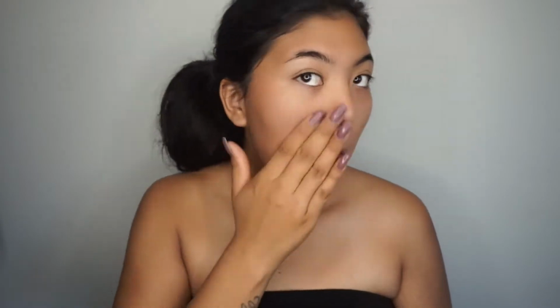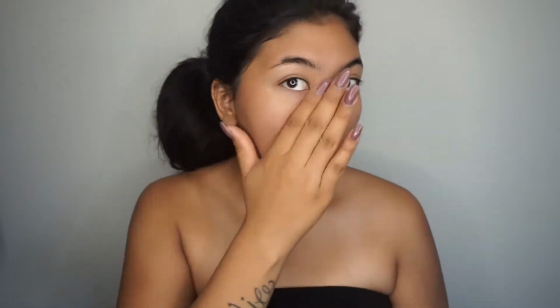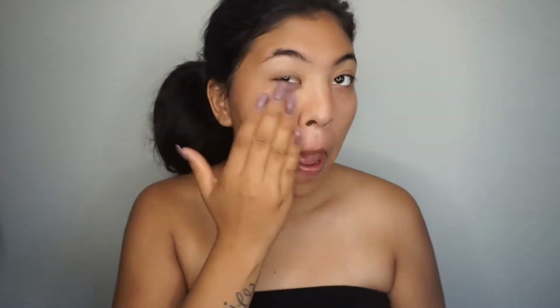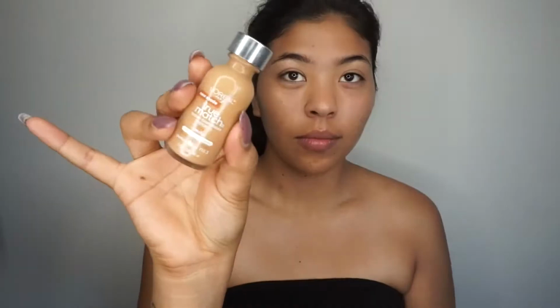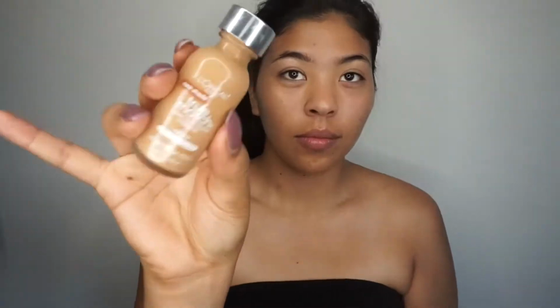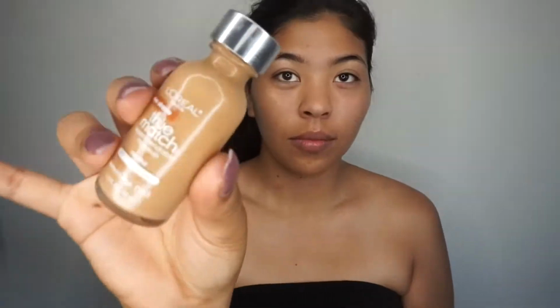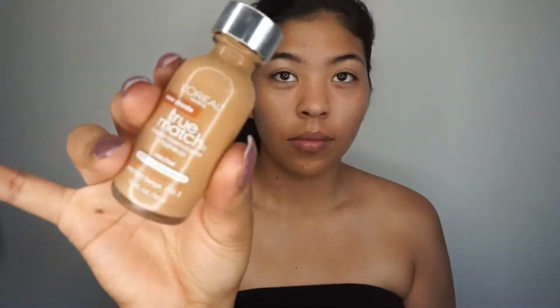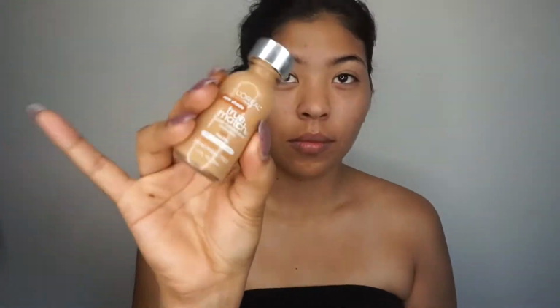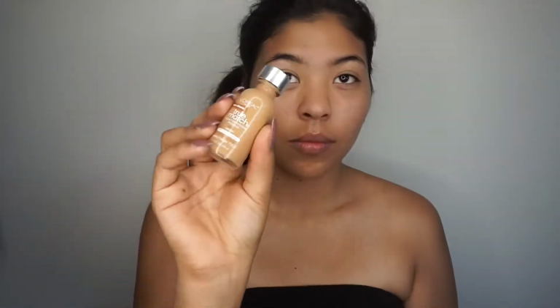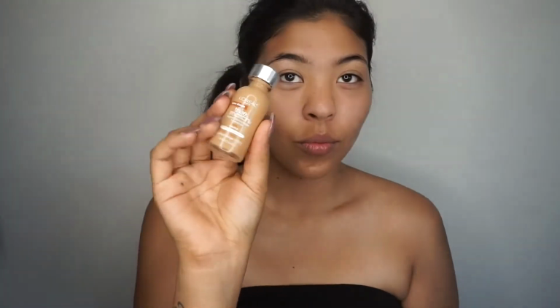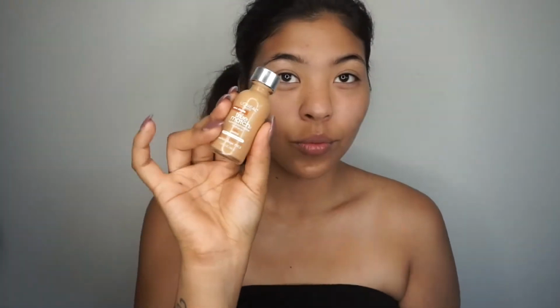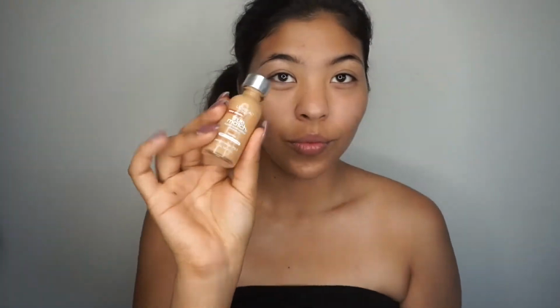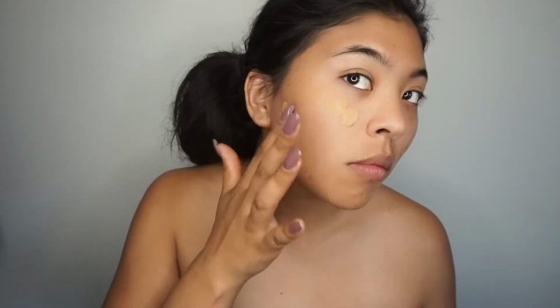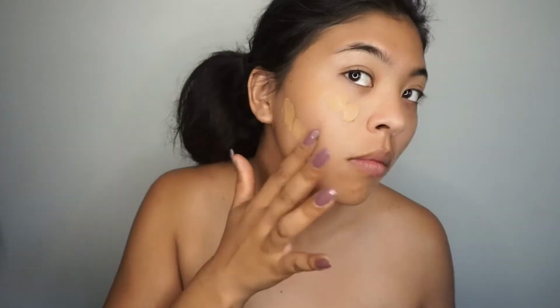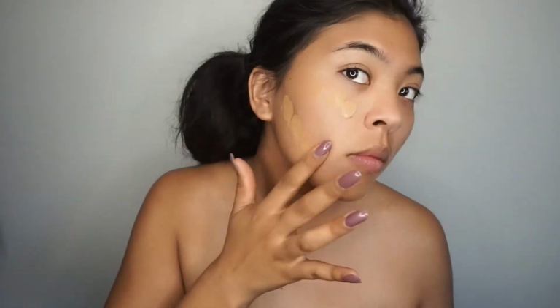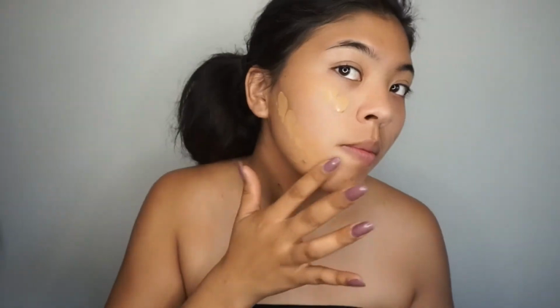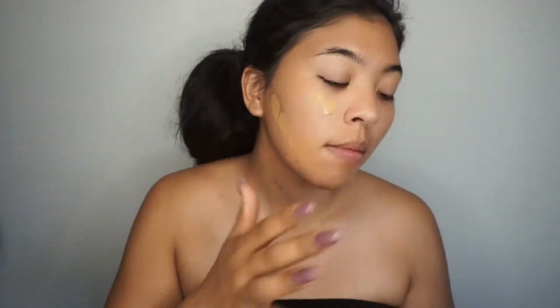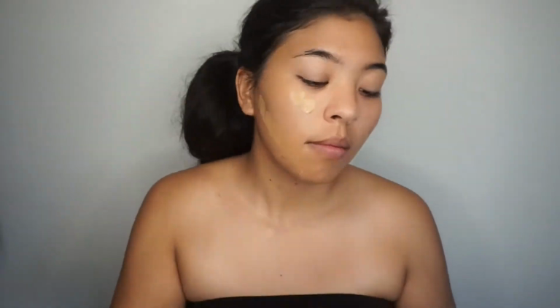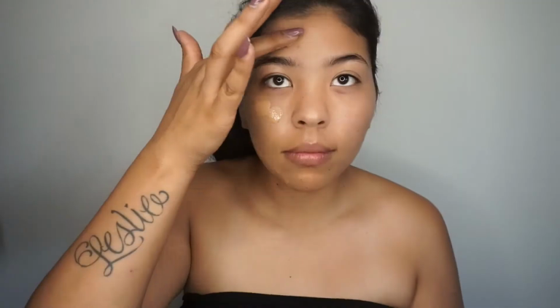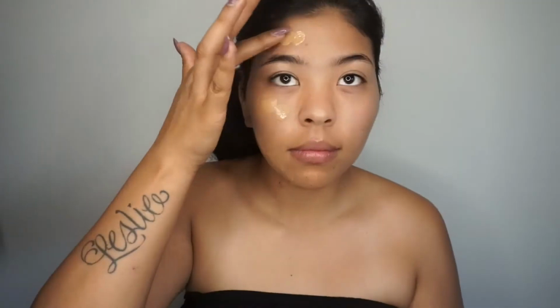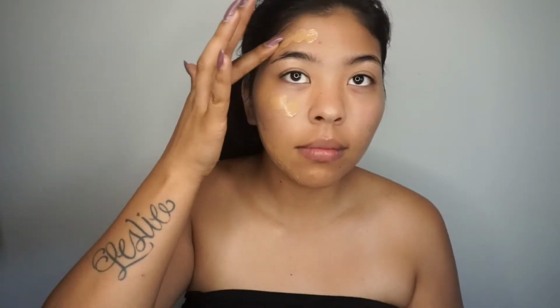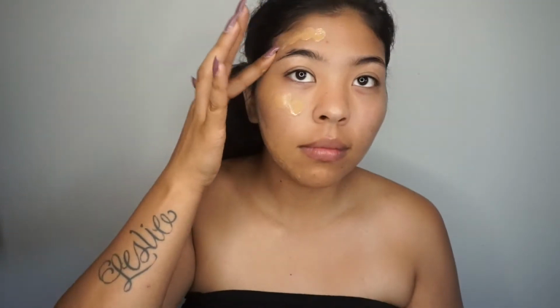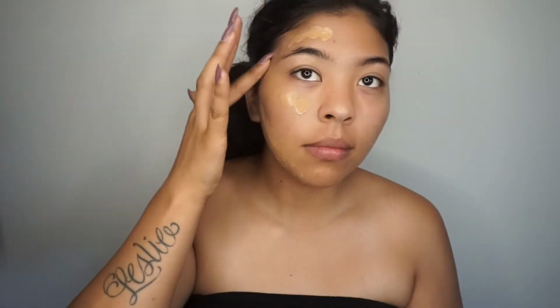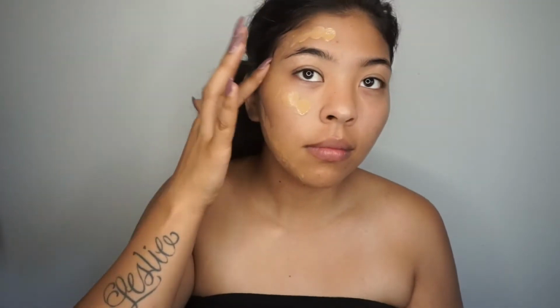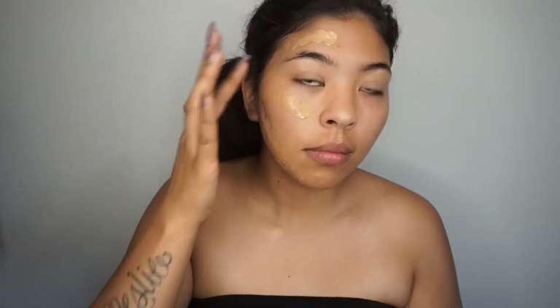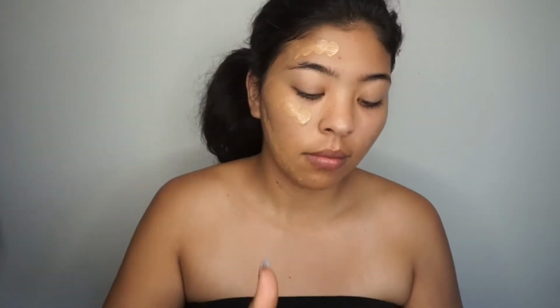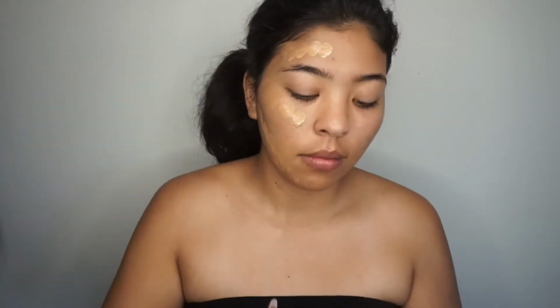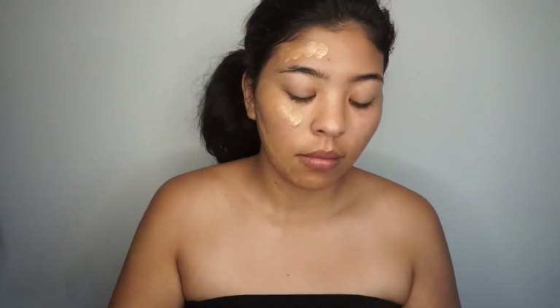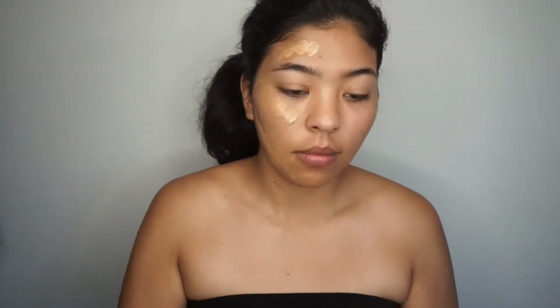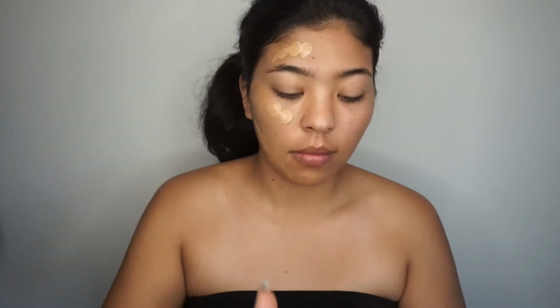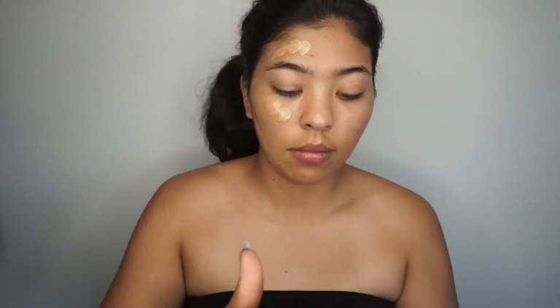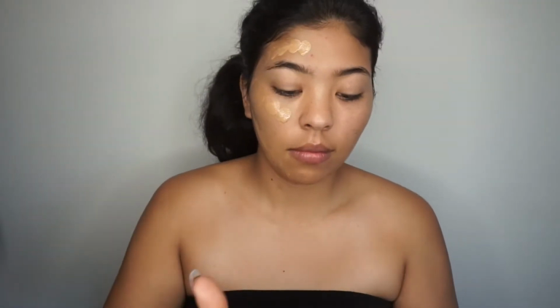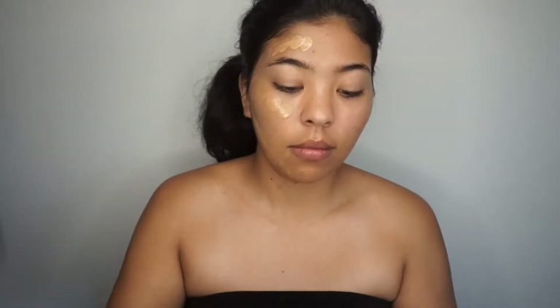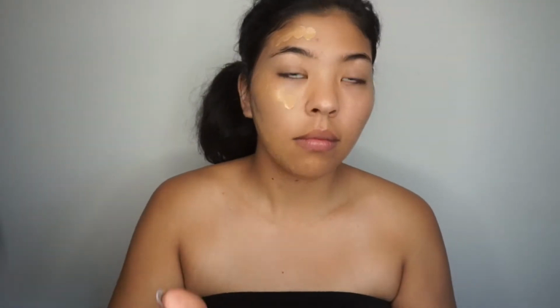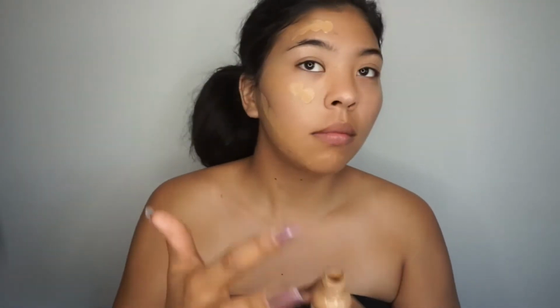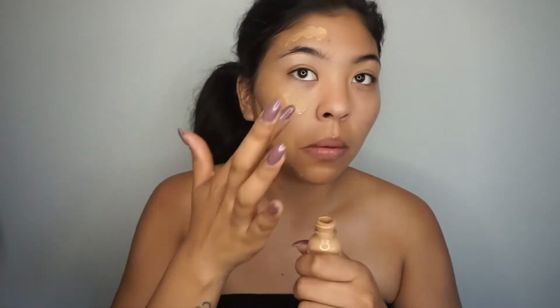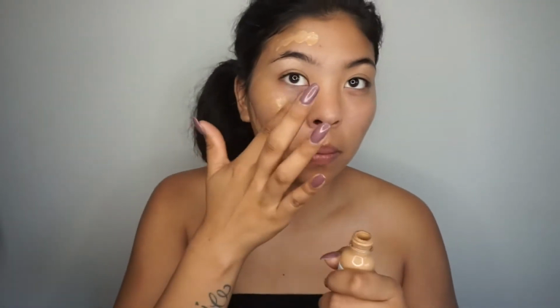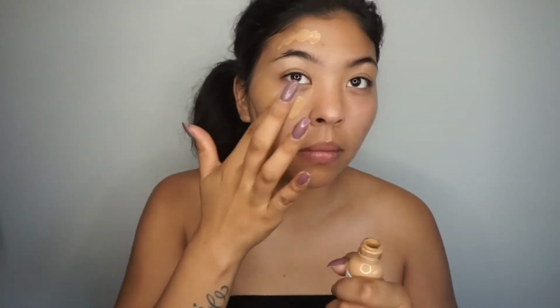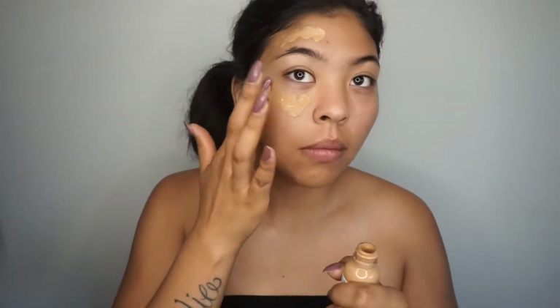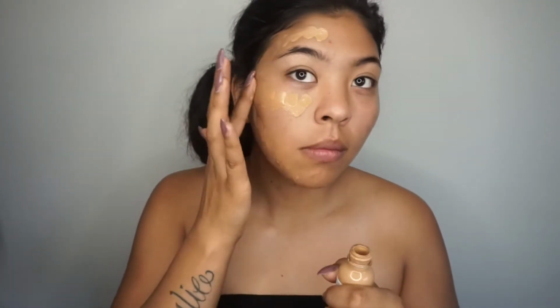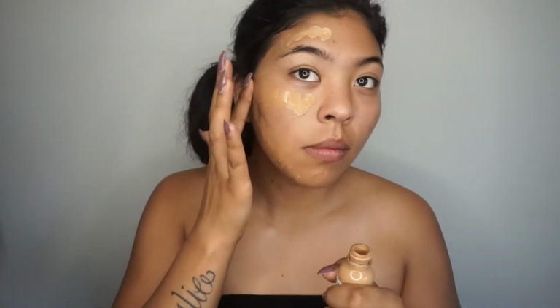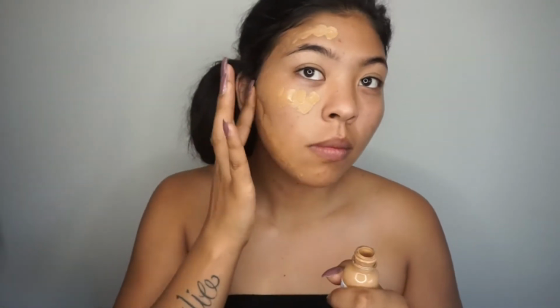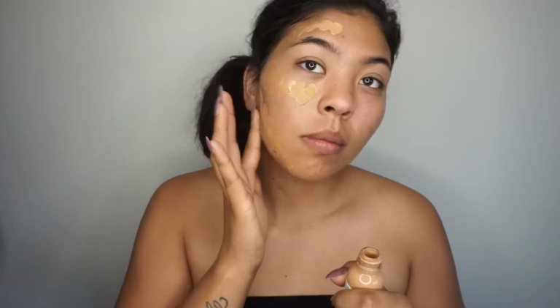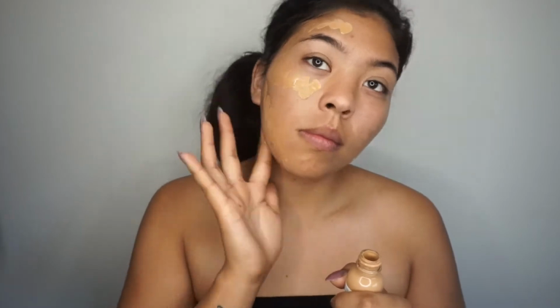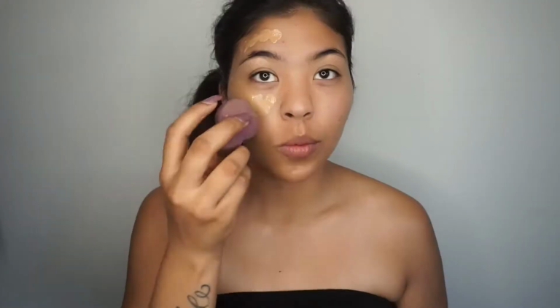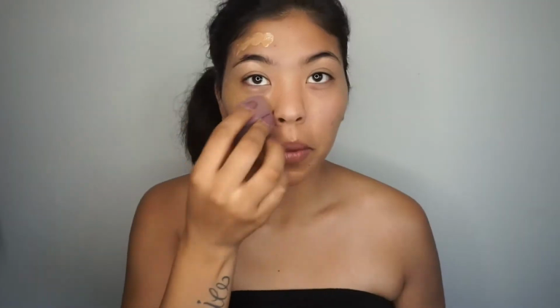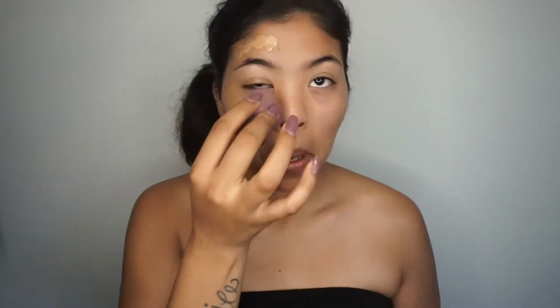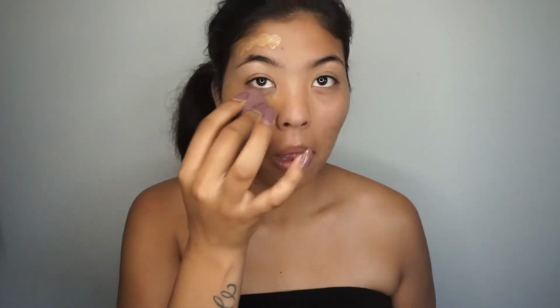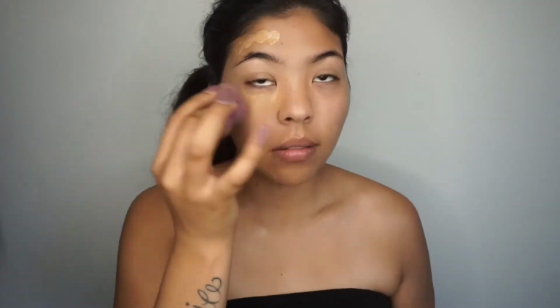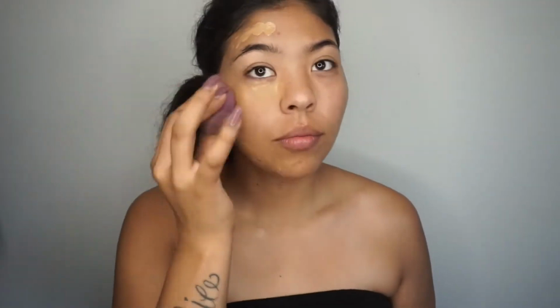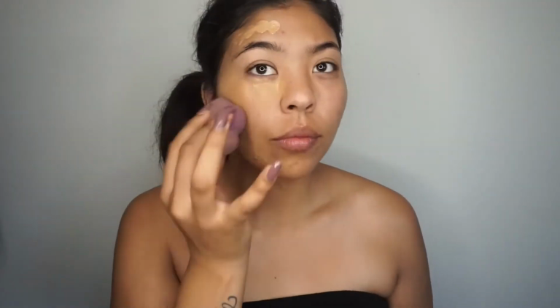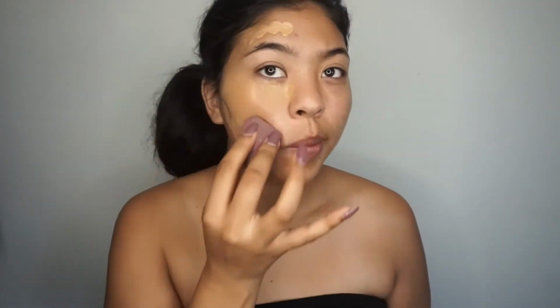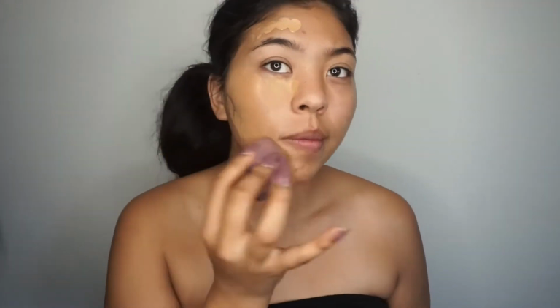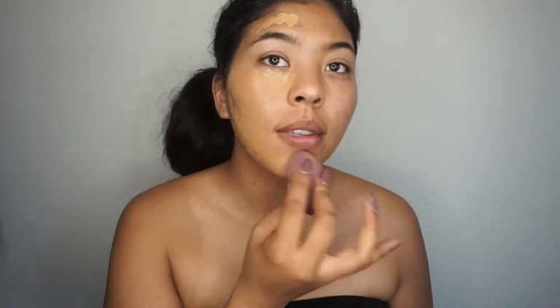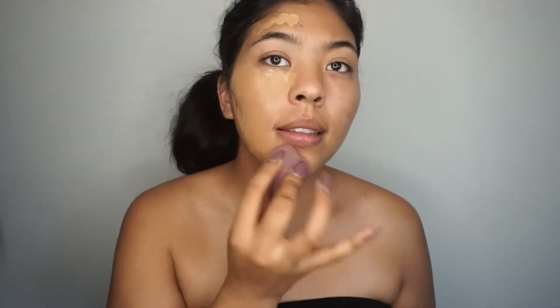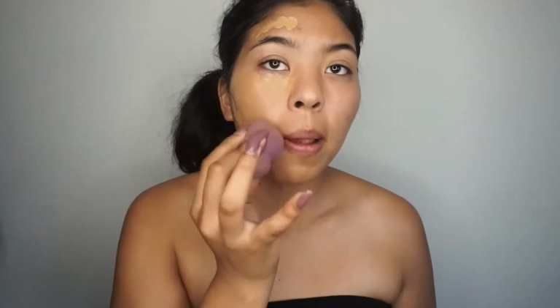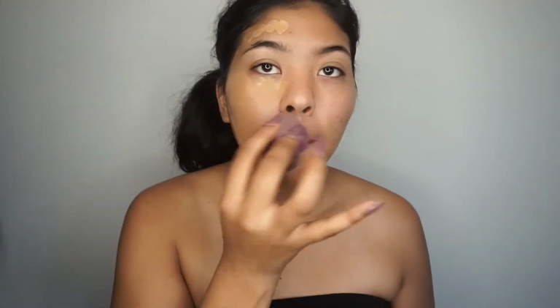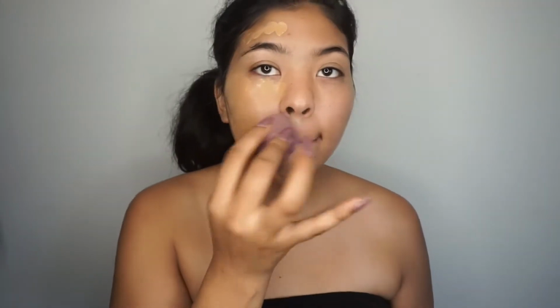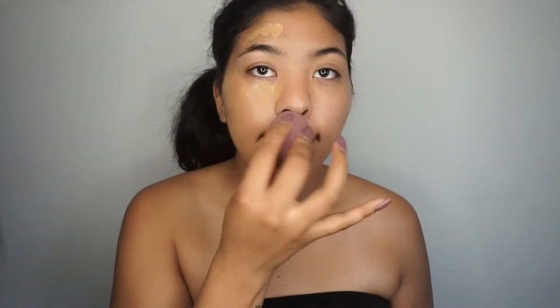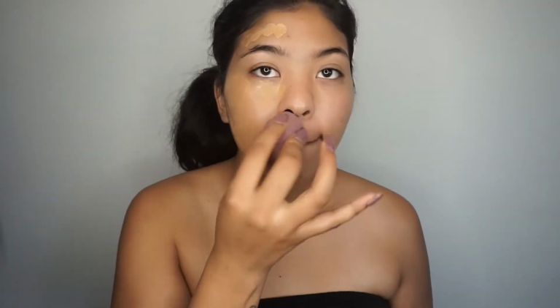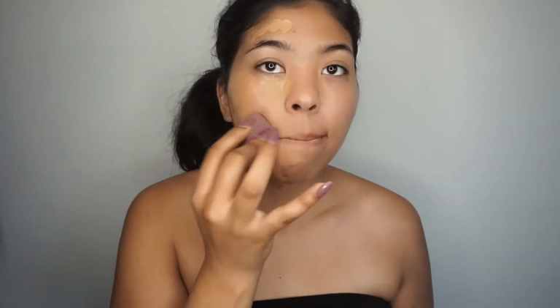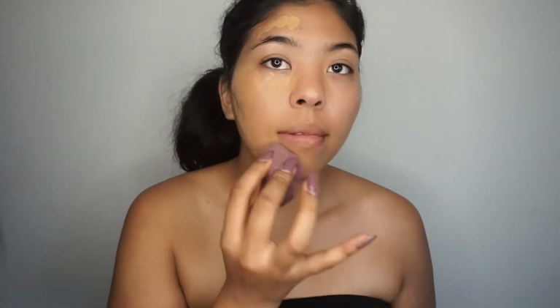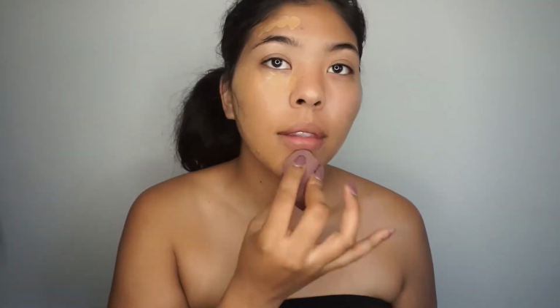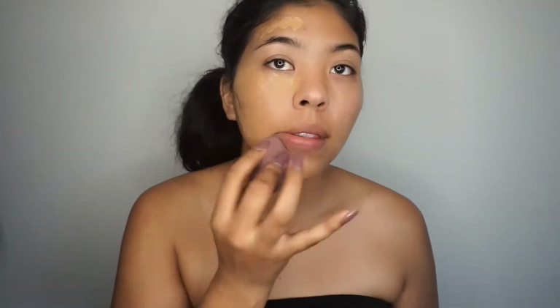Here I'm going to go in with my L'Oreal True Match foundation and applying this all on the half side of my face and blending this out with a beauty blender.